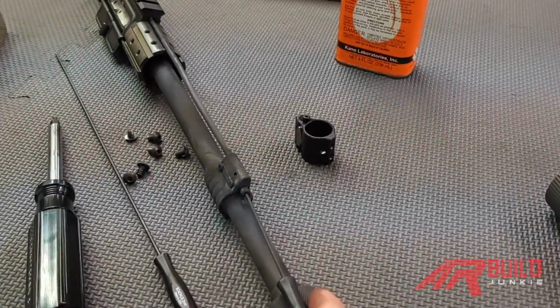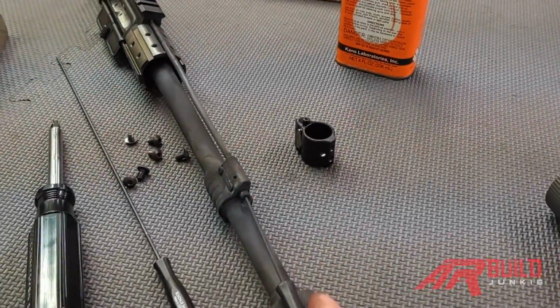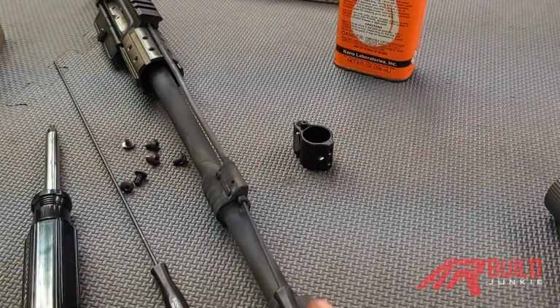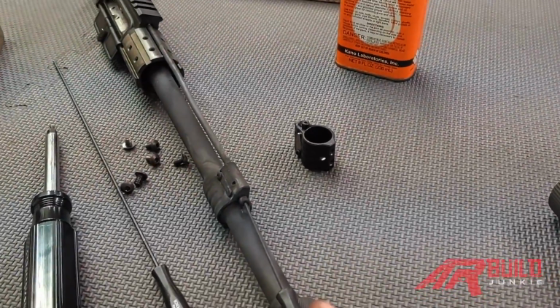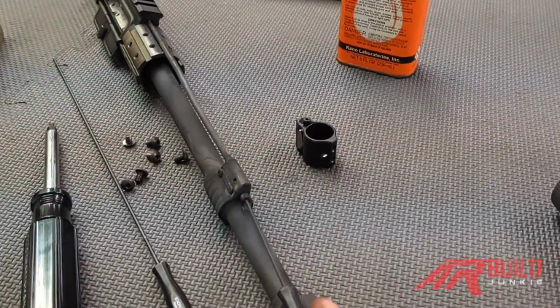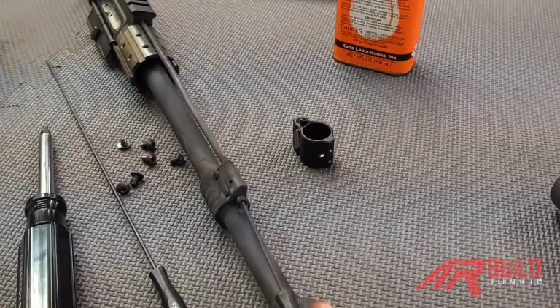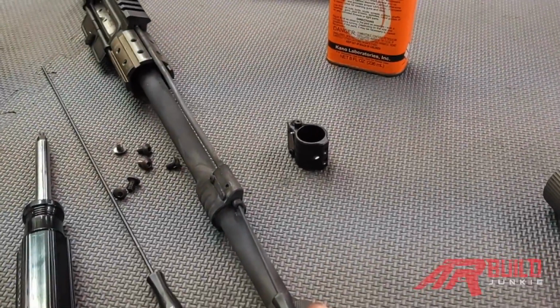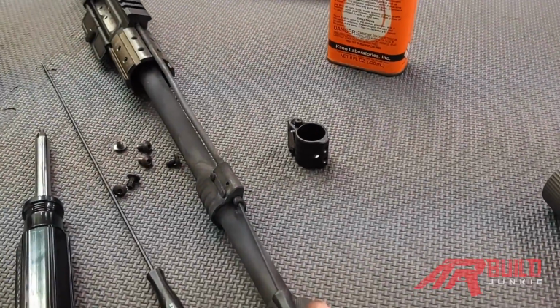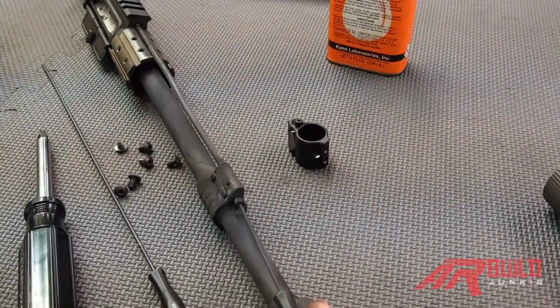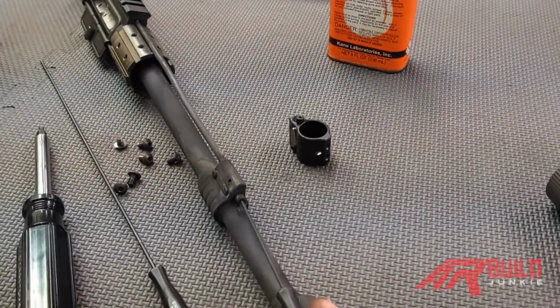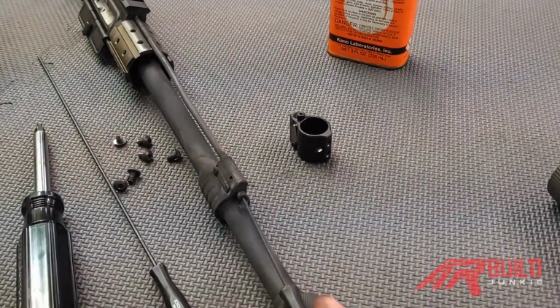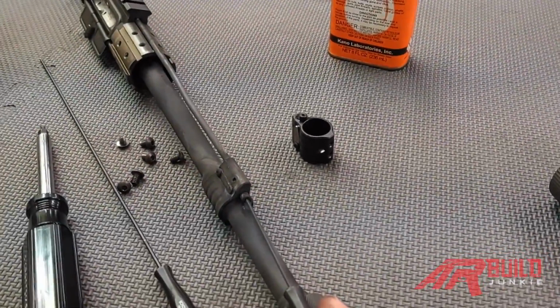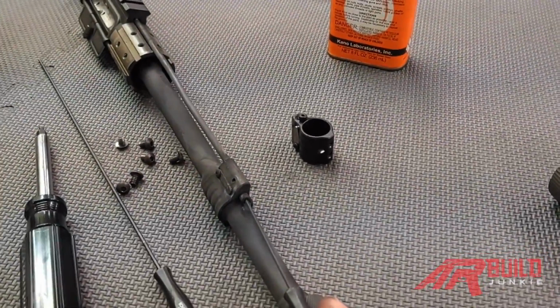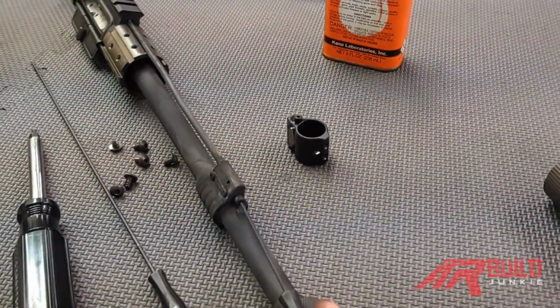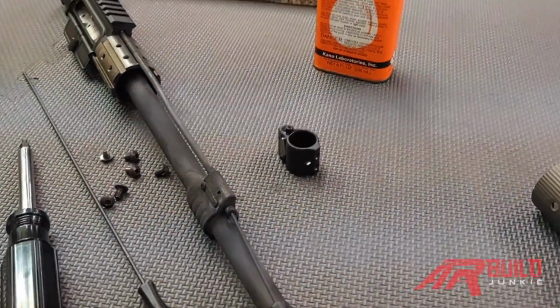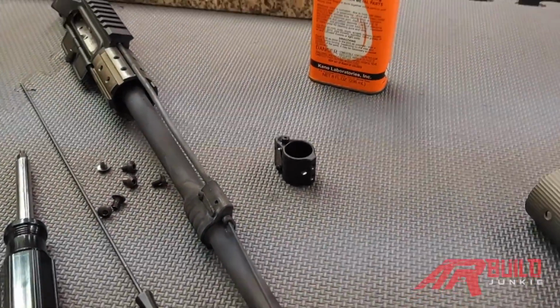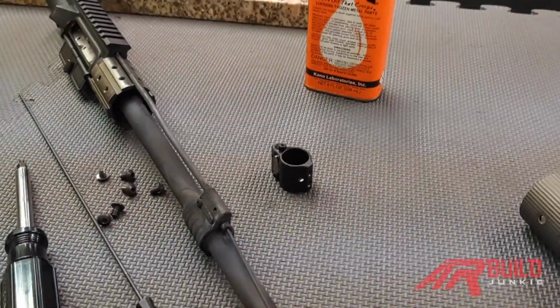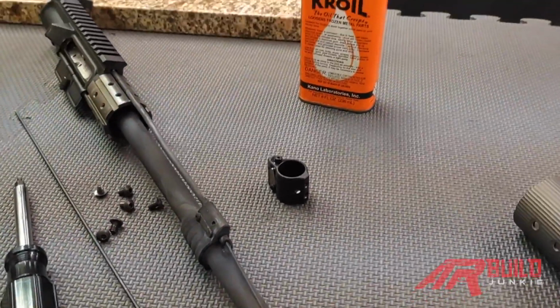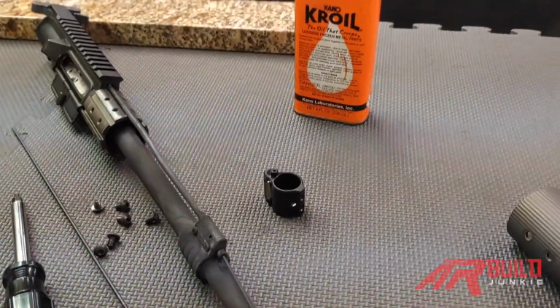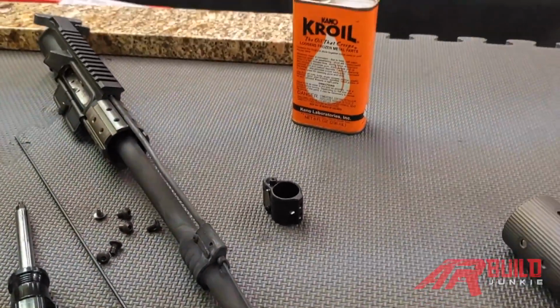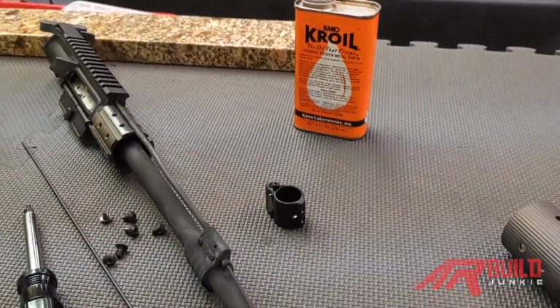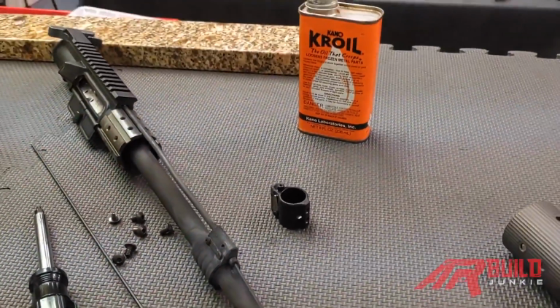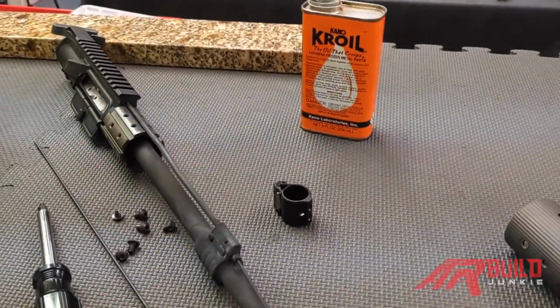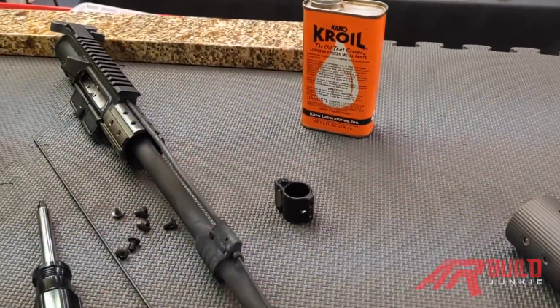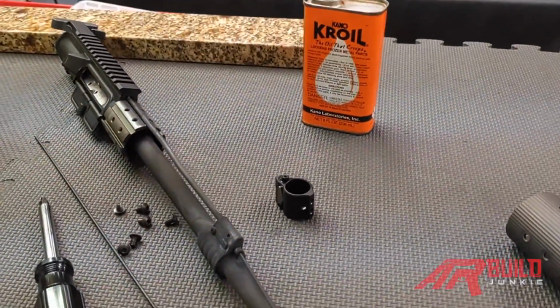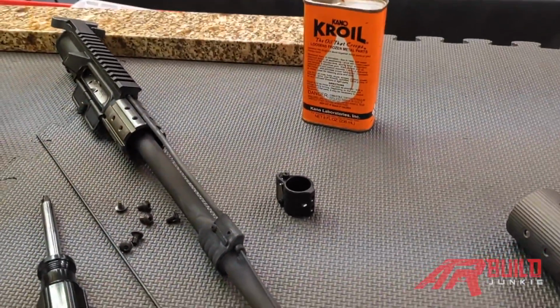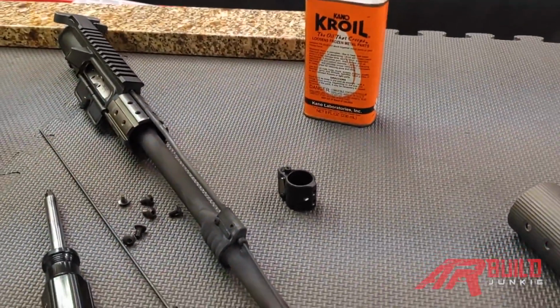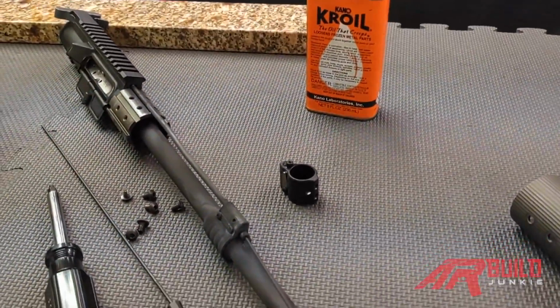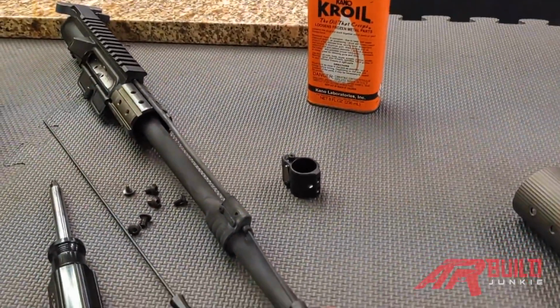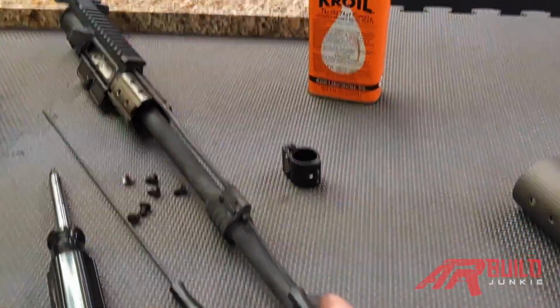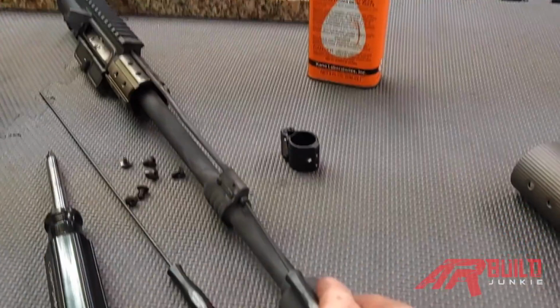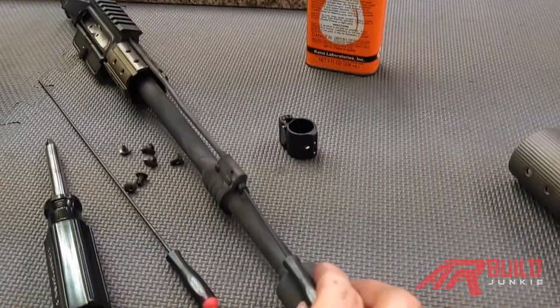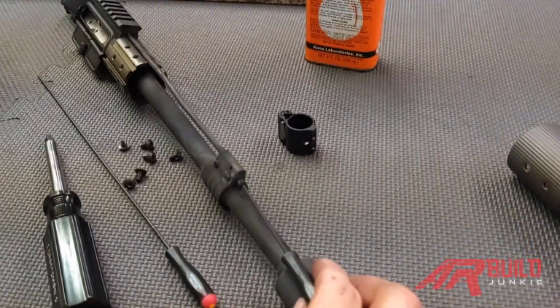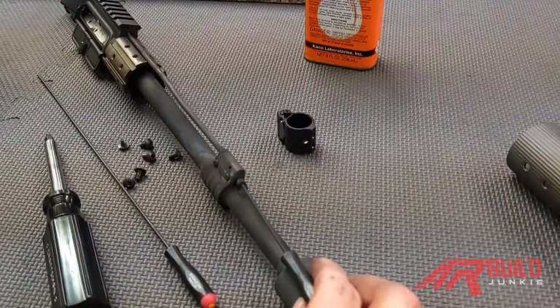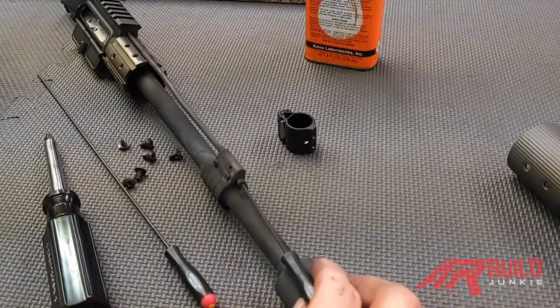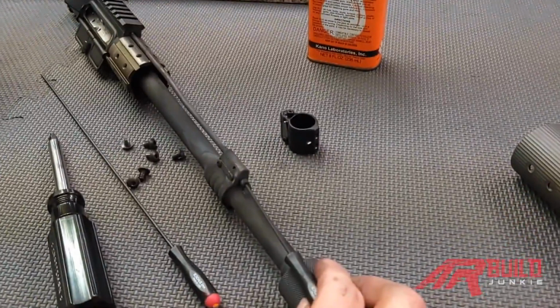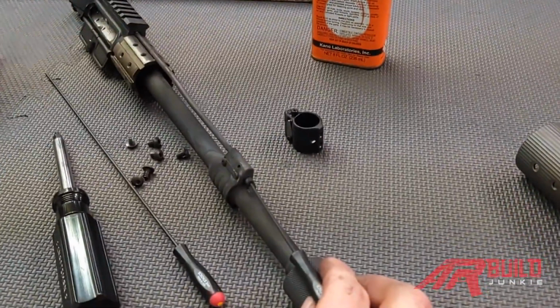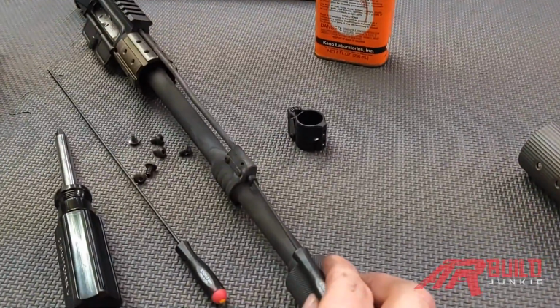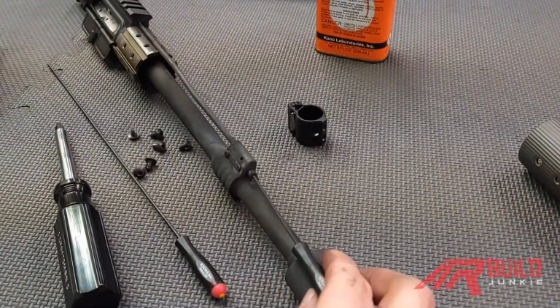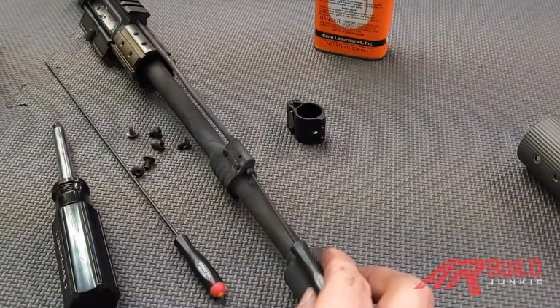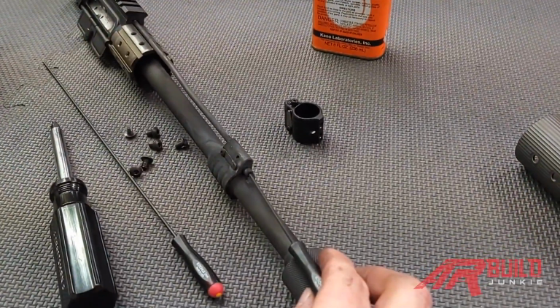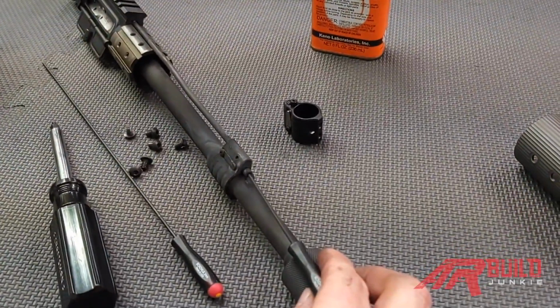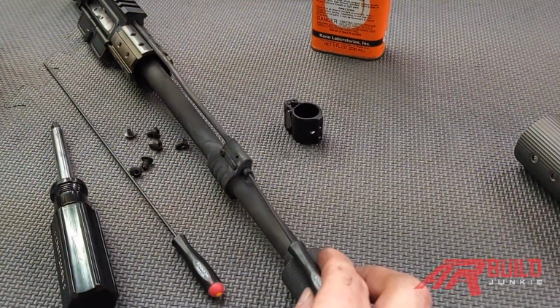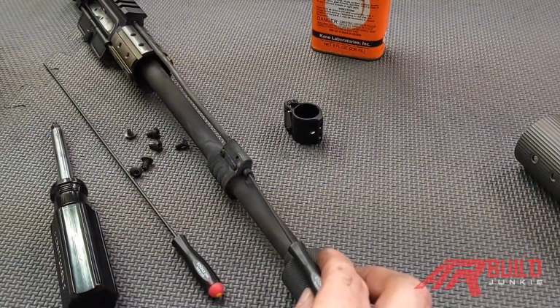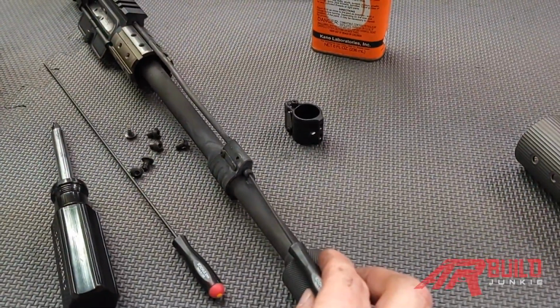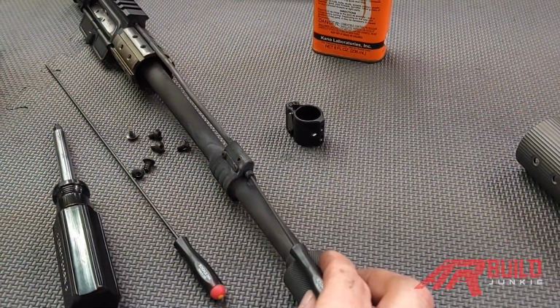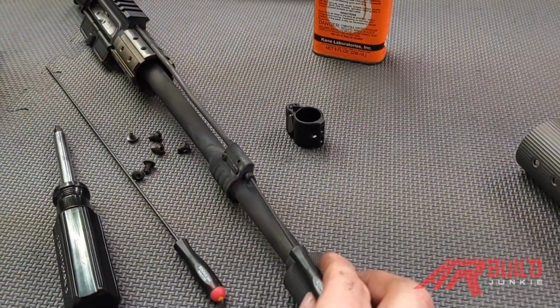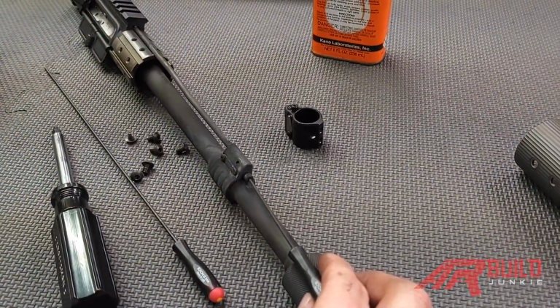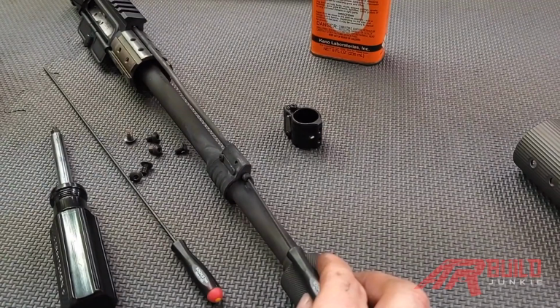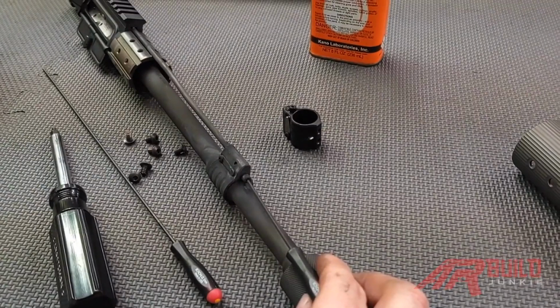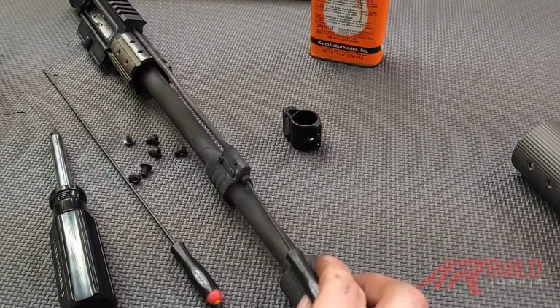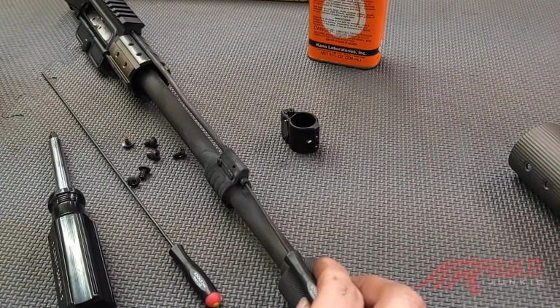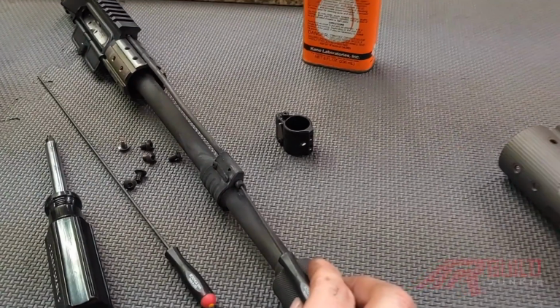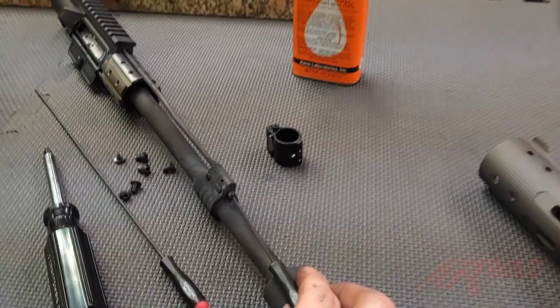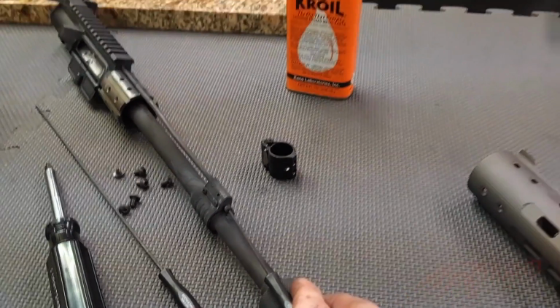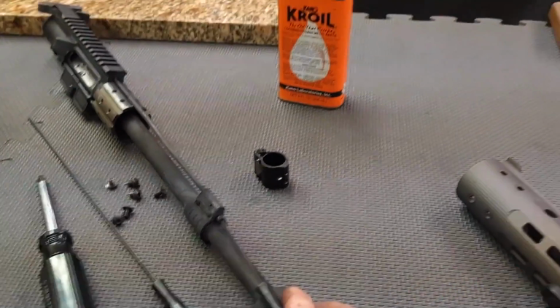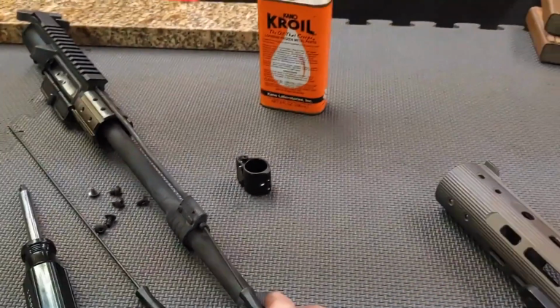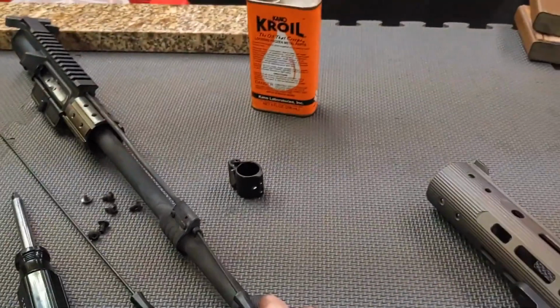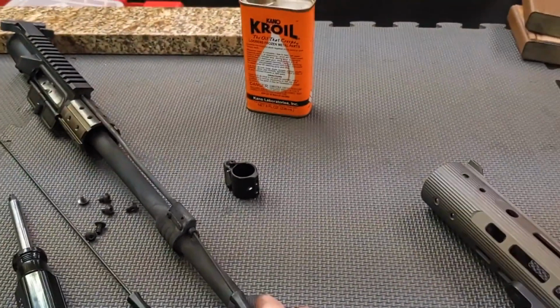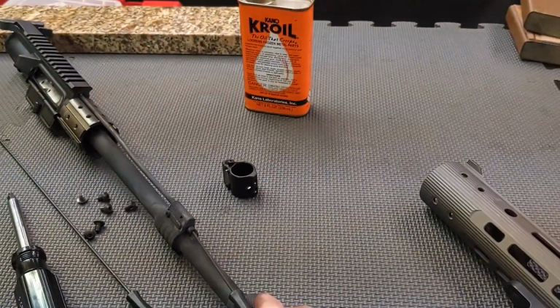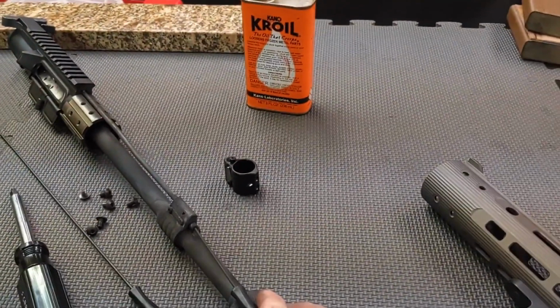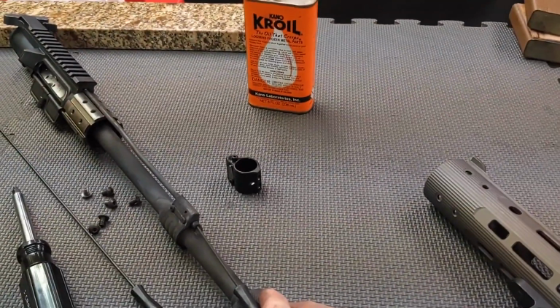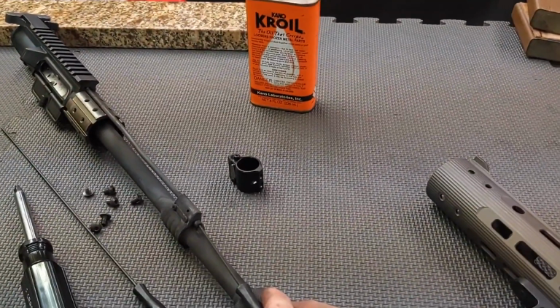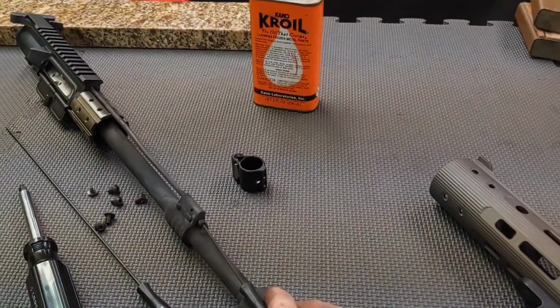I hope you enjoyed this video. Thanks for watching School of the American Rifle. Look for more videos like this on ARBuildJunkie.com.